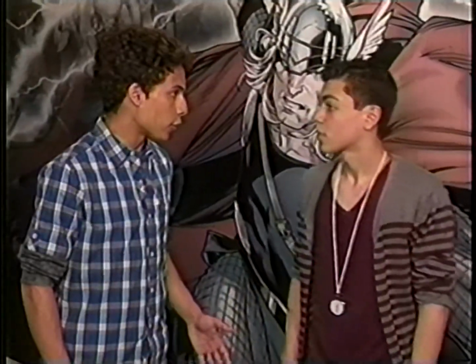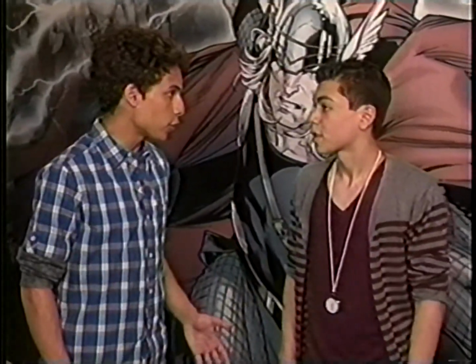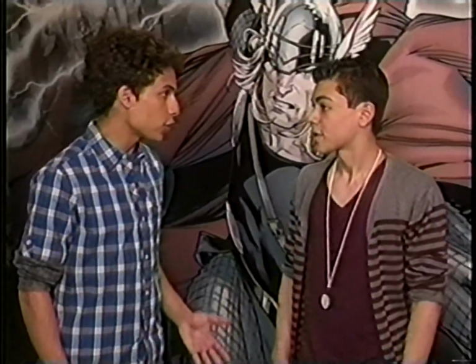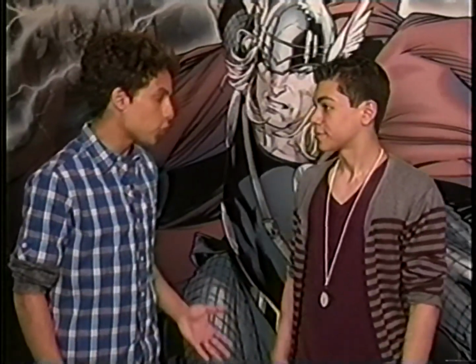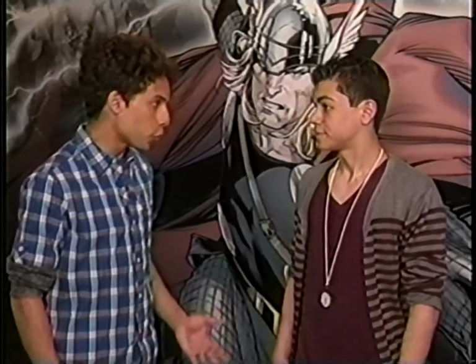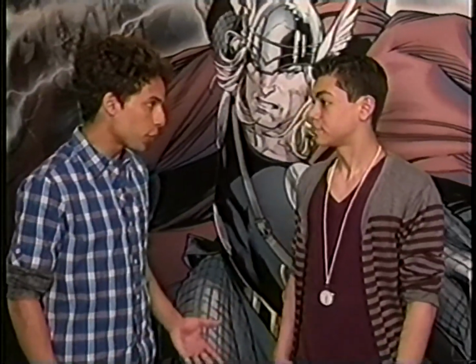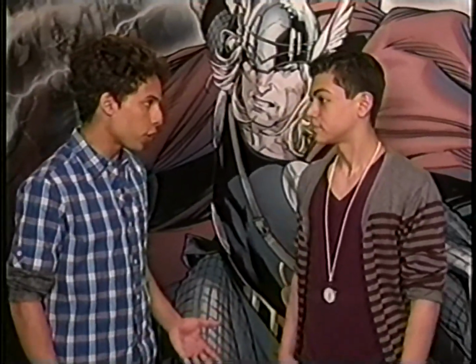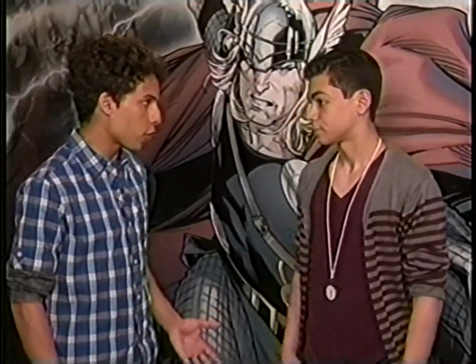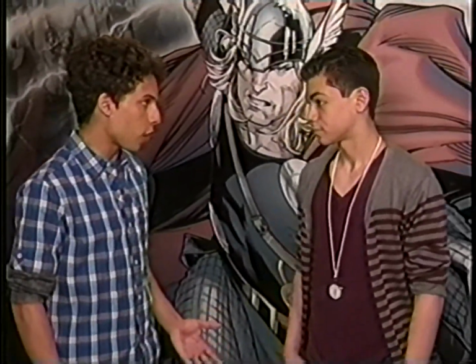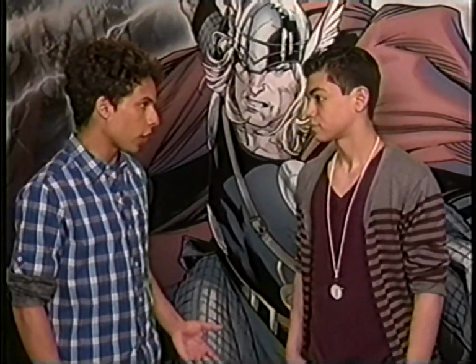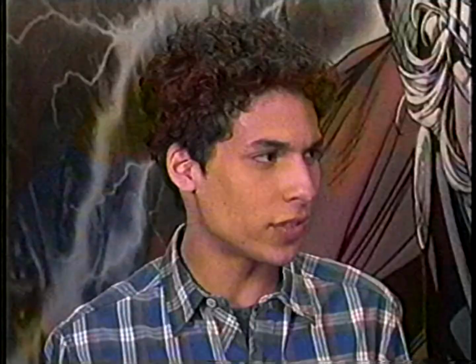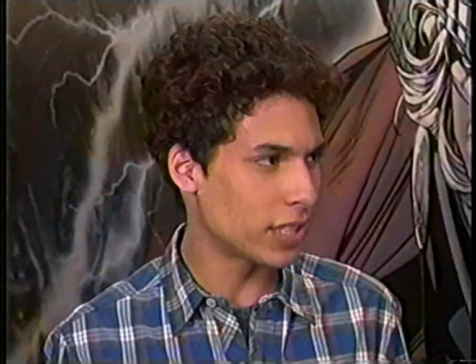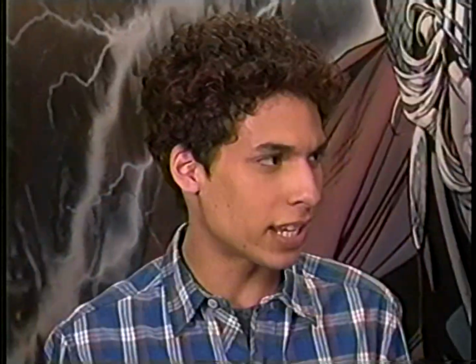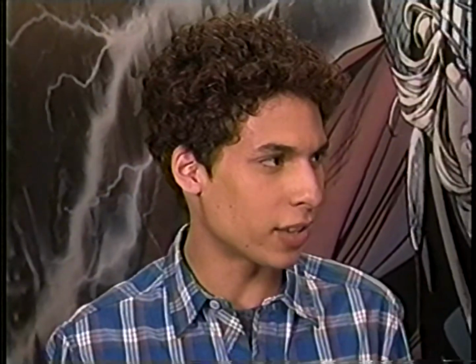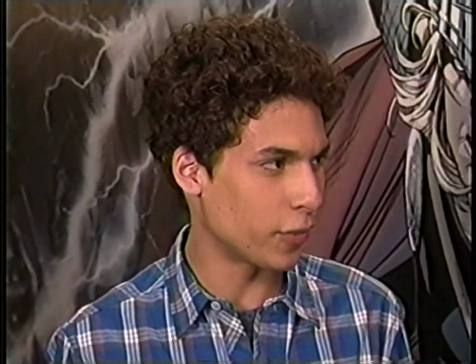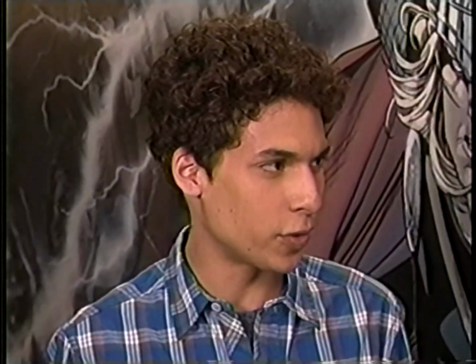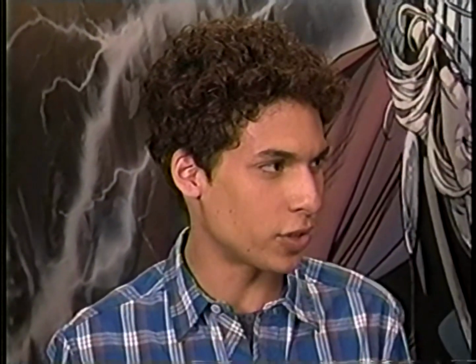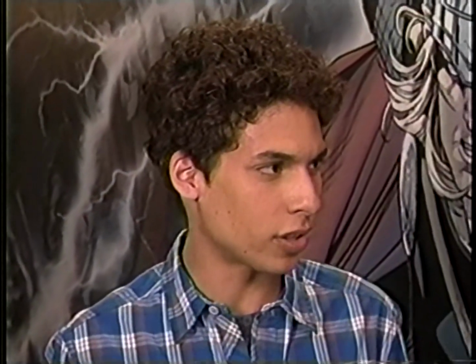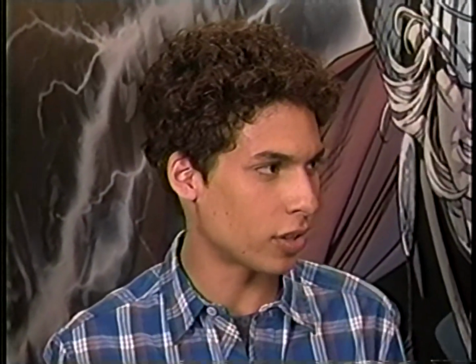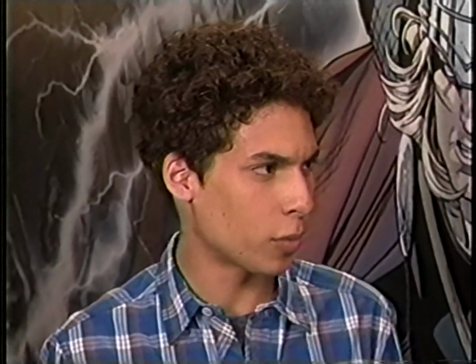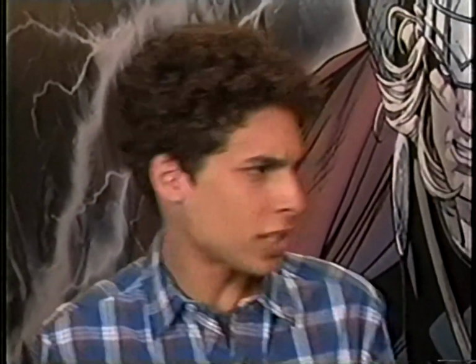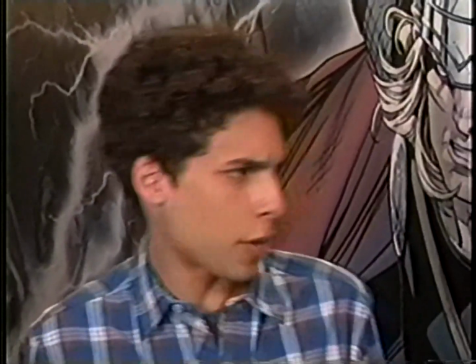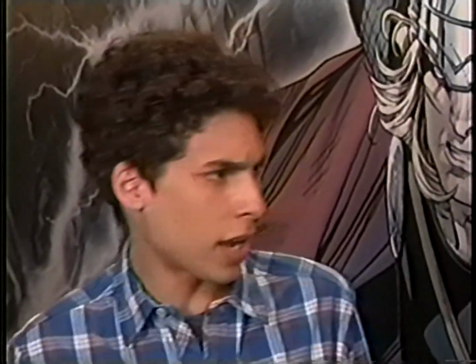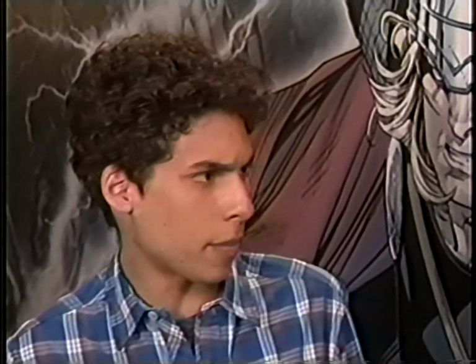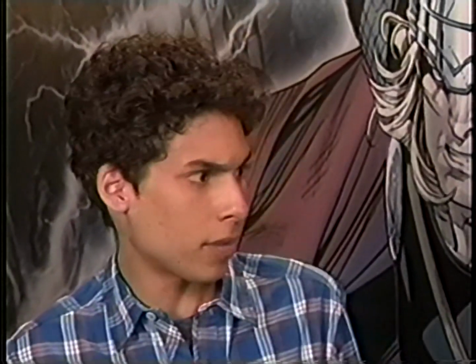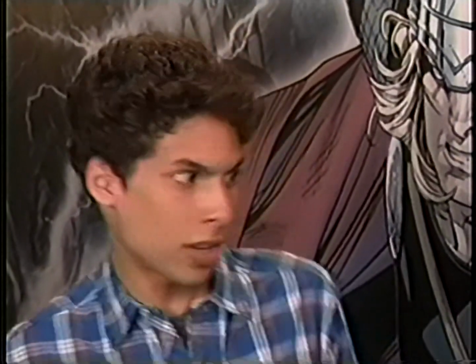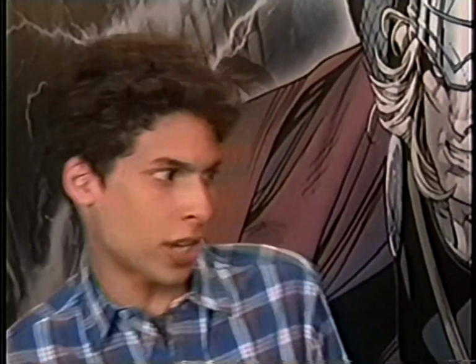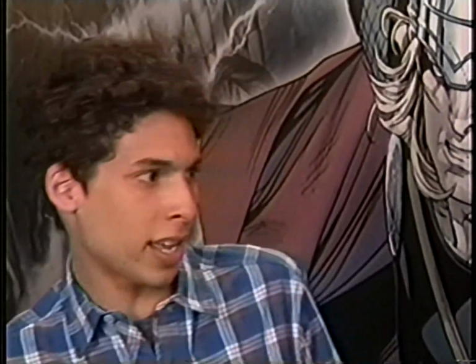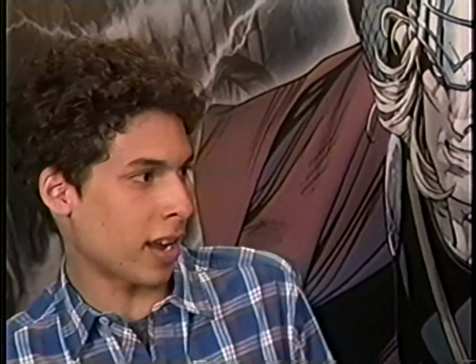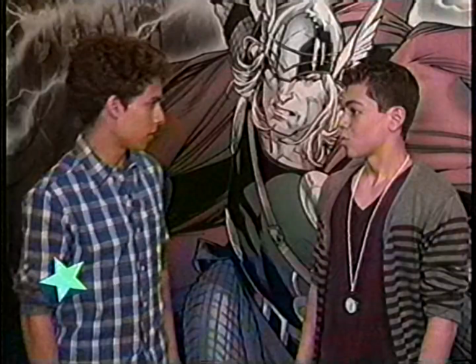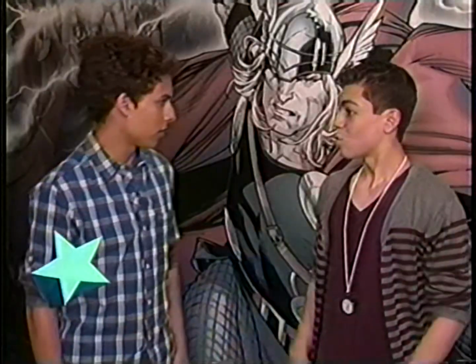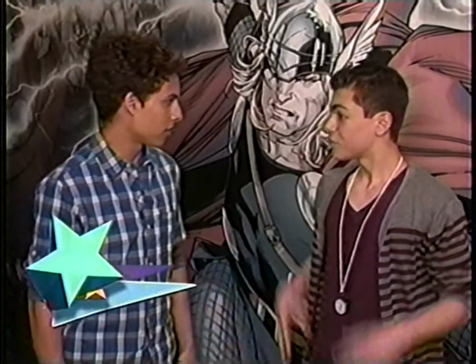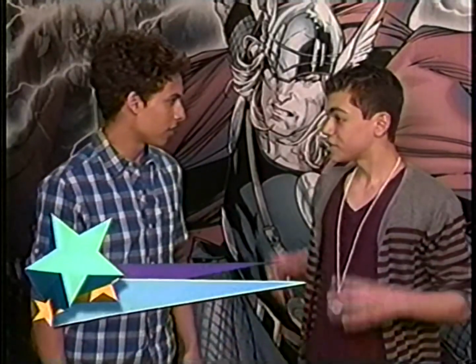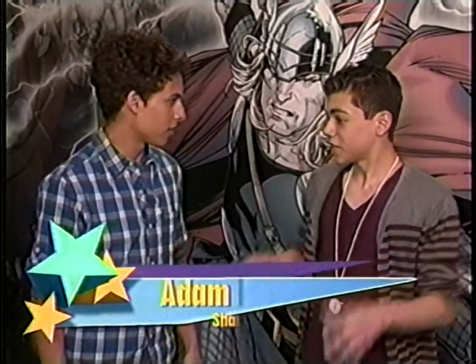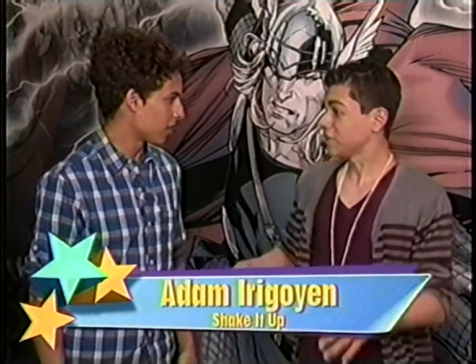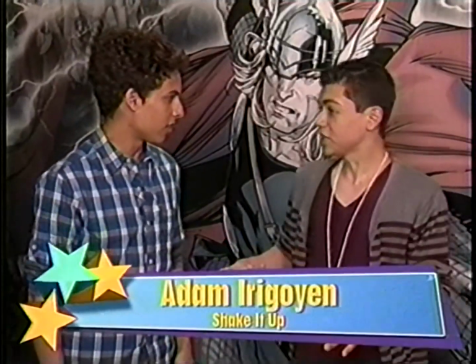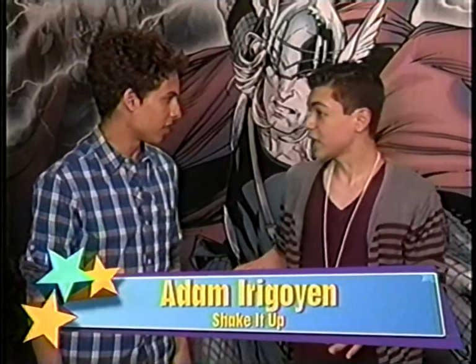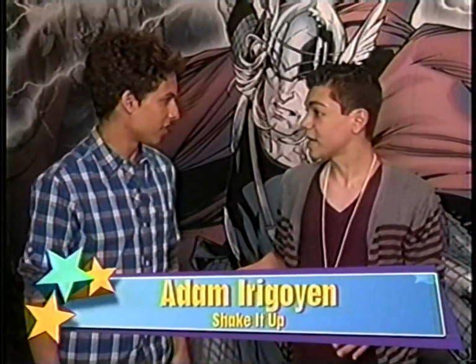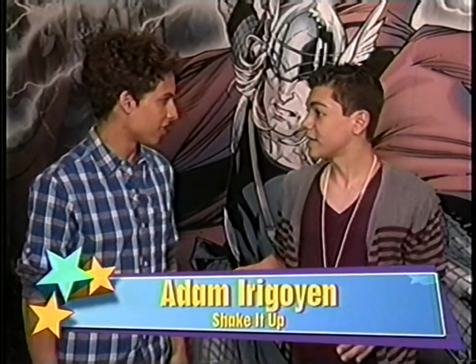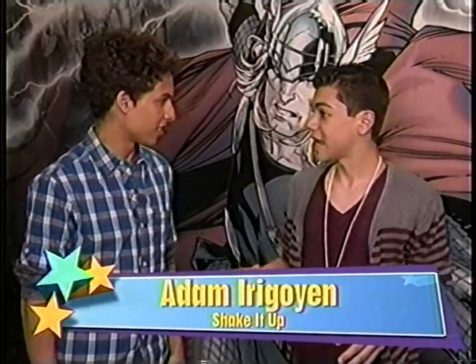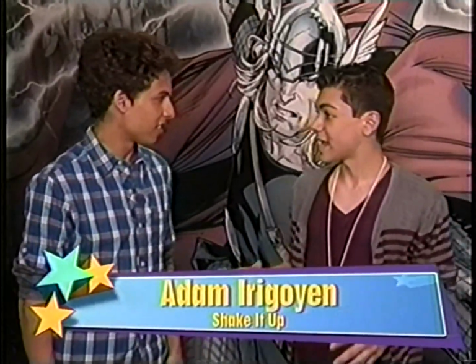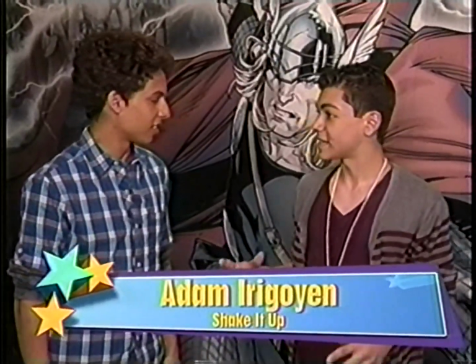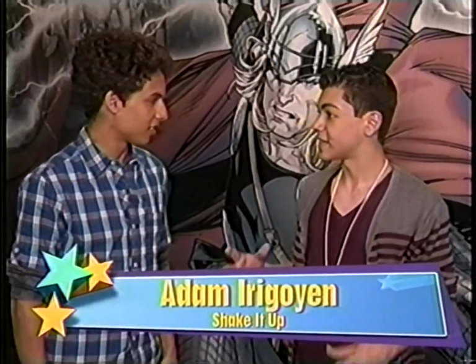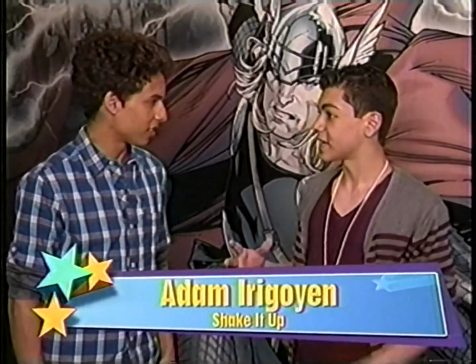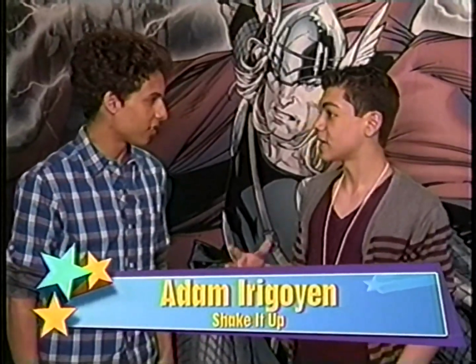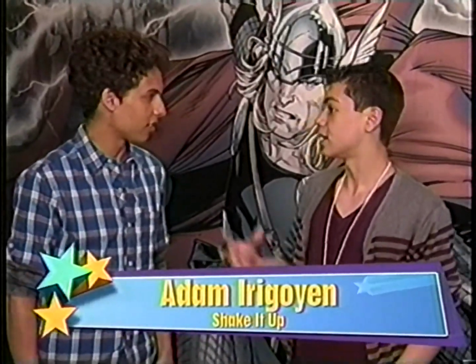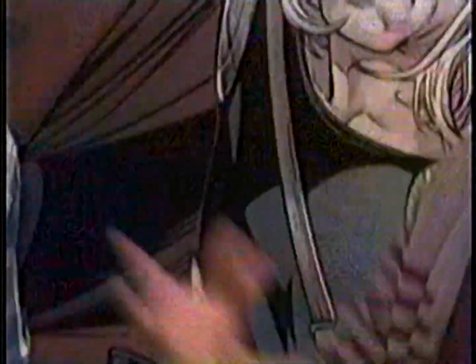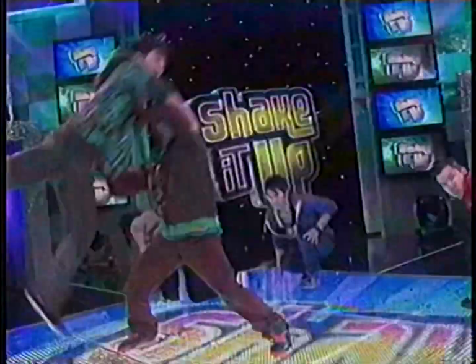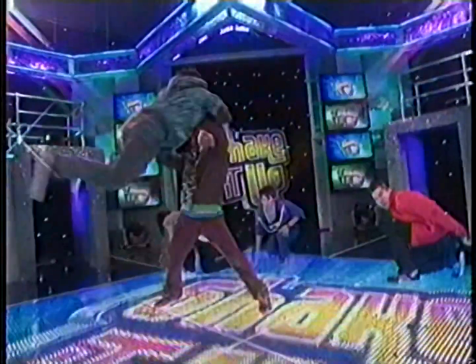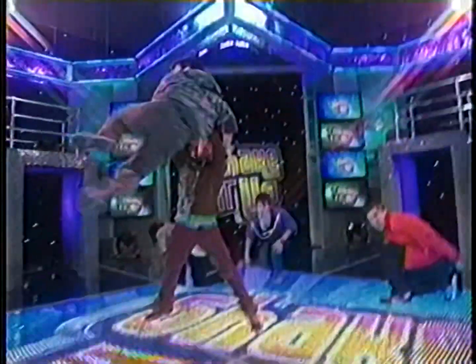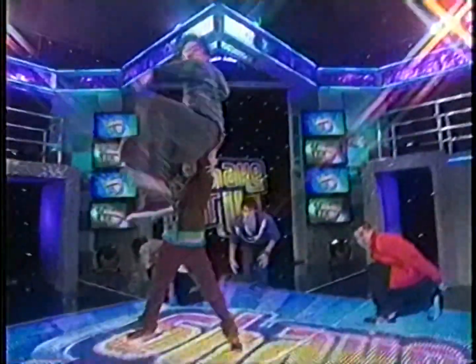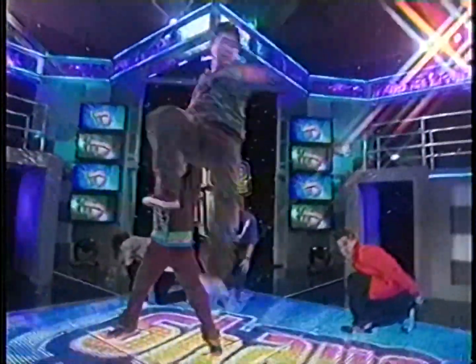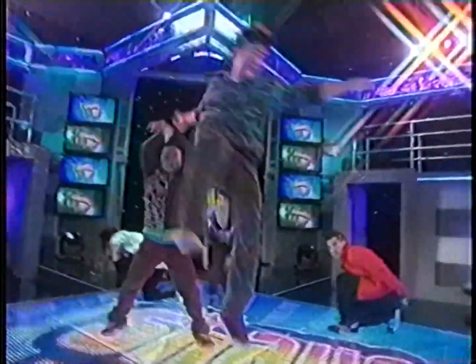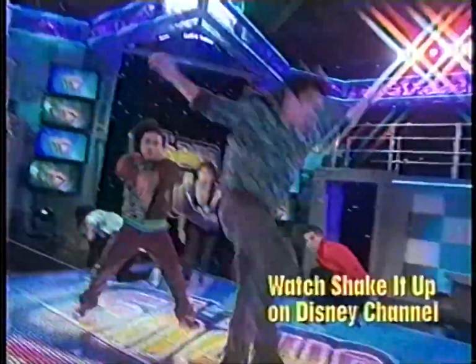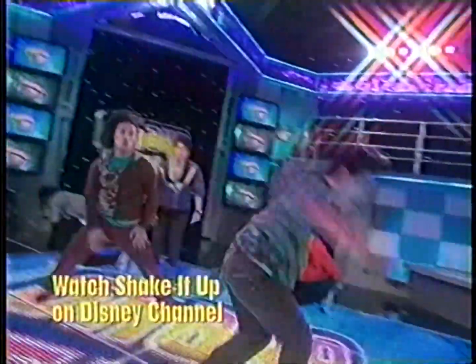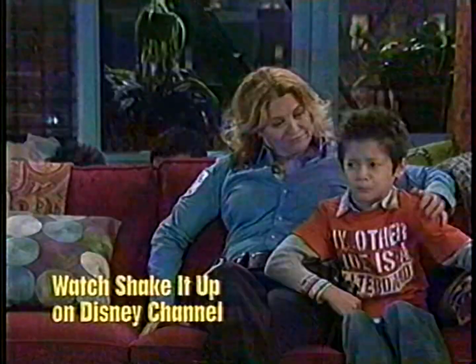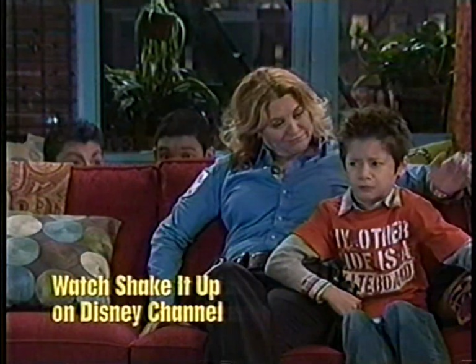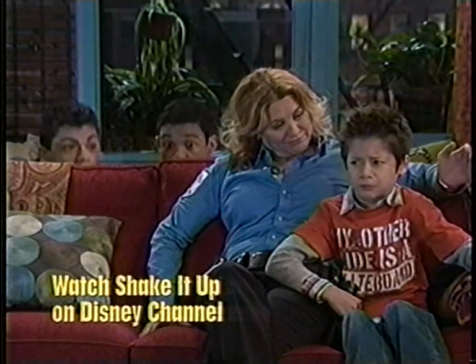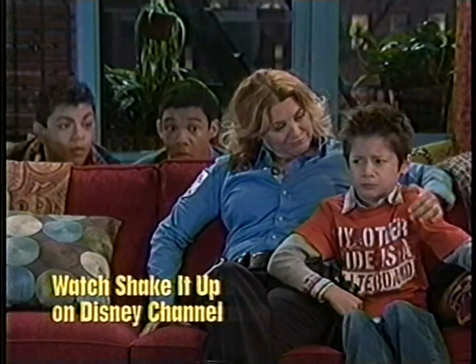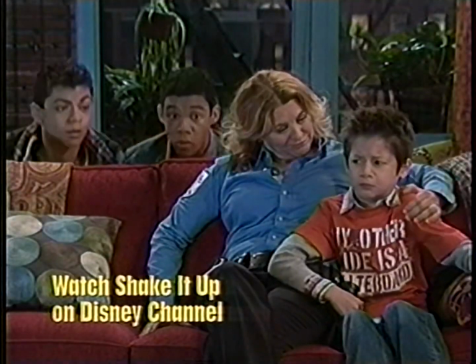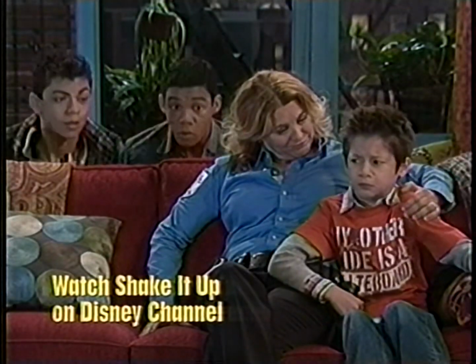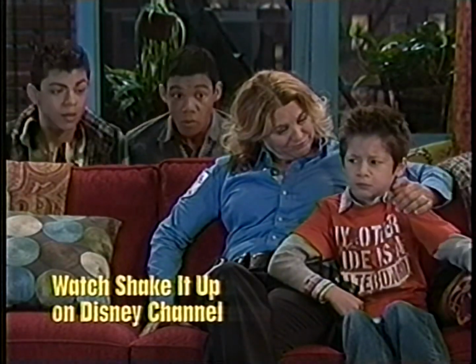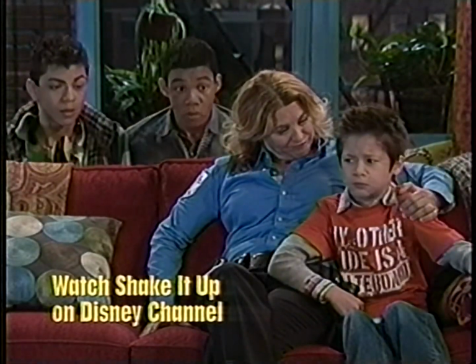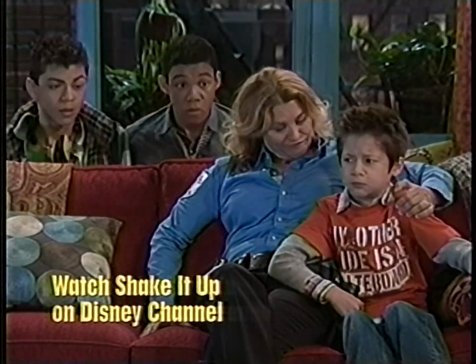Using the superhero quality of seeing in the future, what's coming up on Shake It Up? Well, there's definitely a lot of dancing, a lot of dance crews come on. It's going to be hilarious, so you're going to have to watch and see.